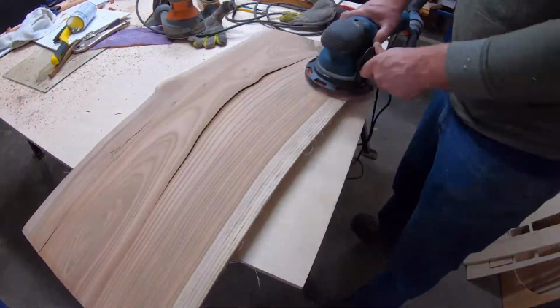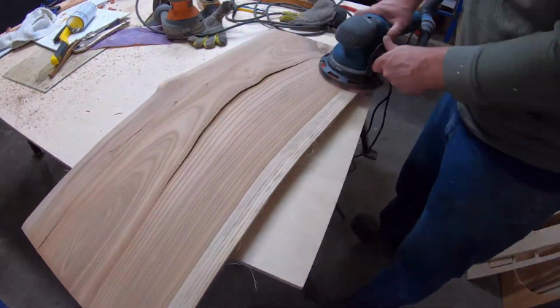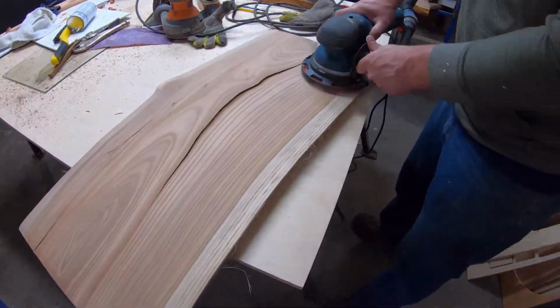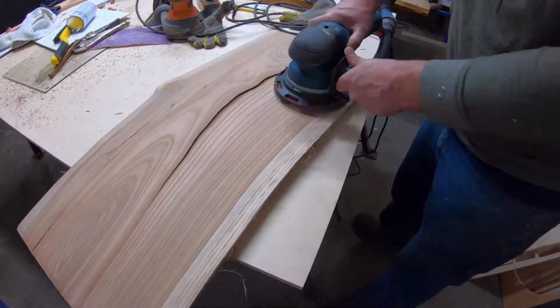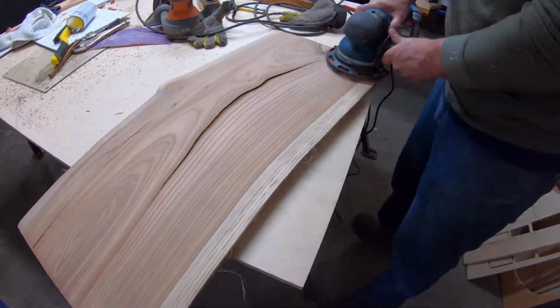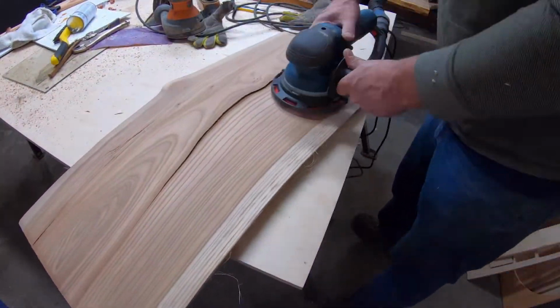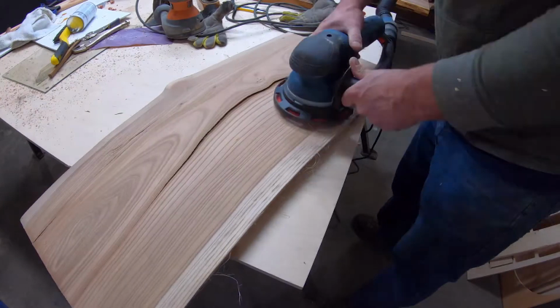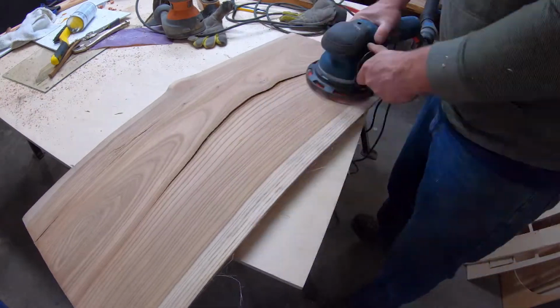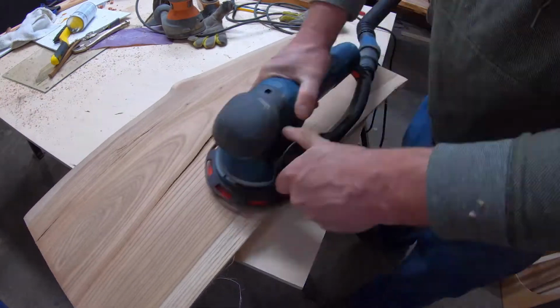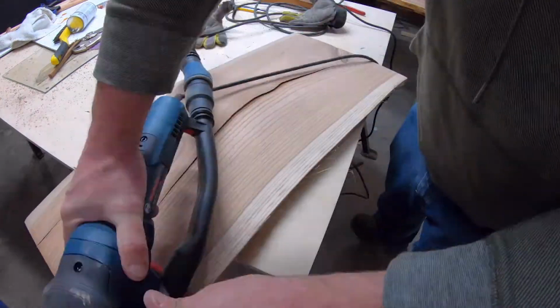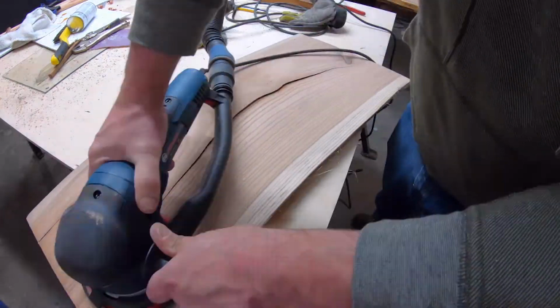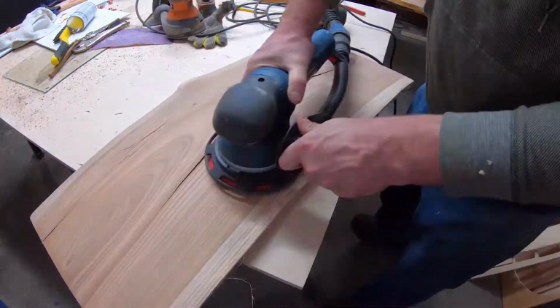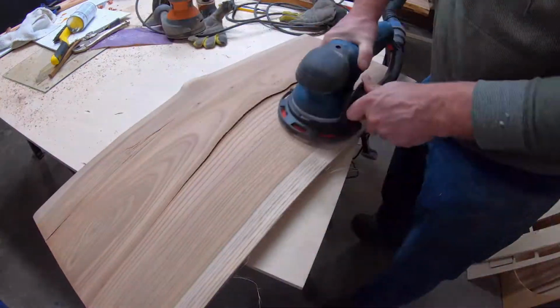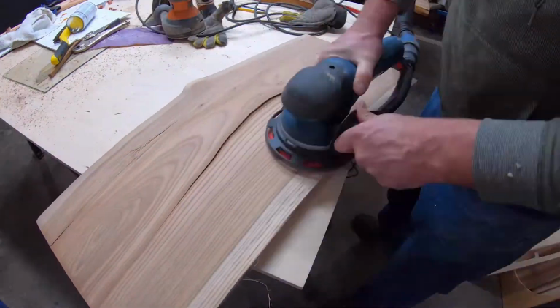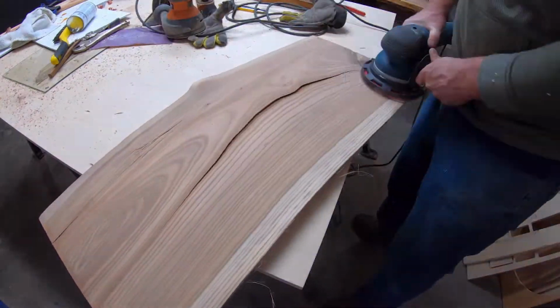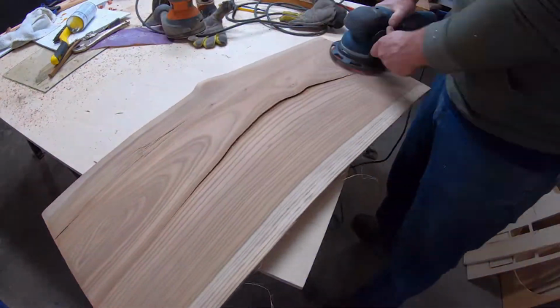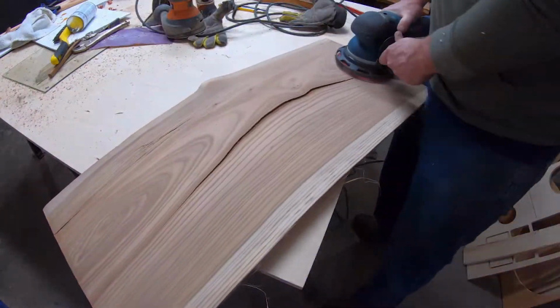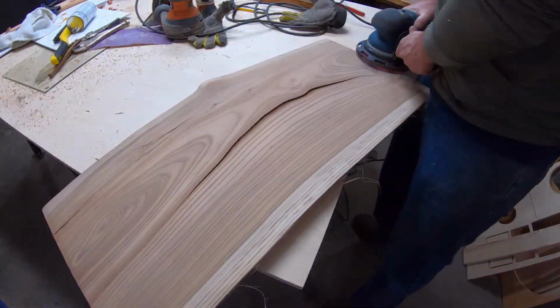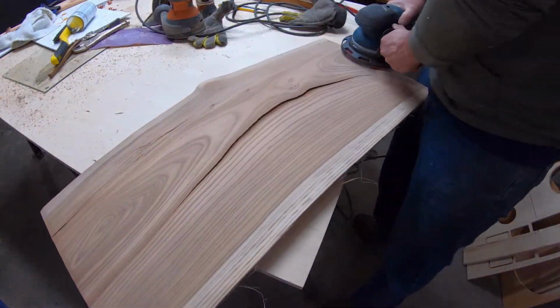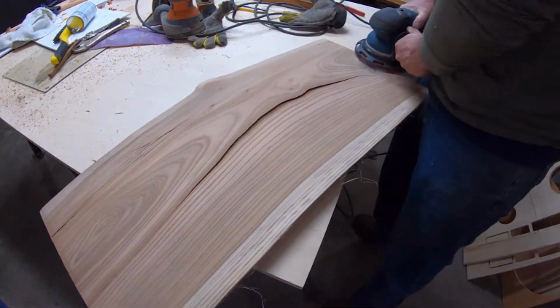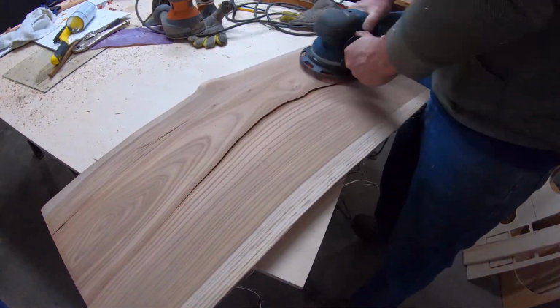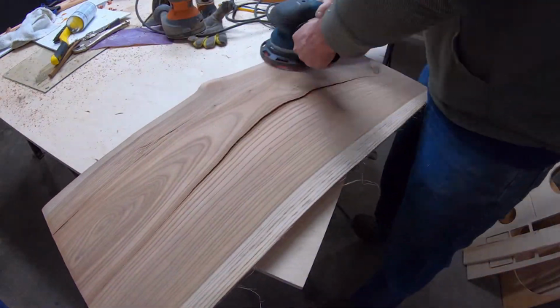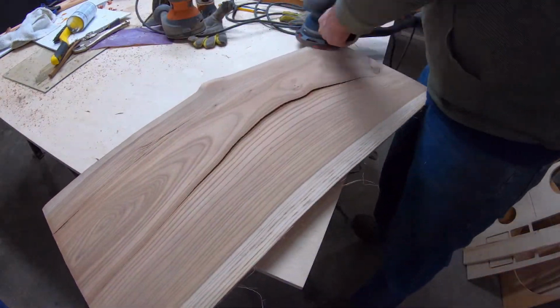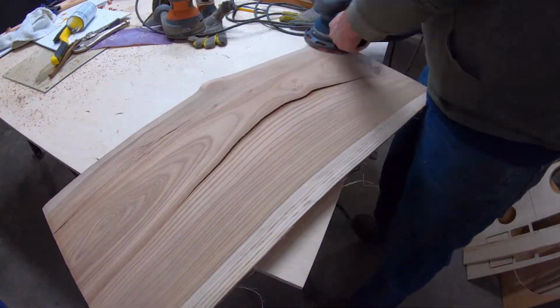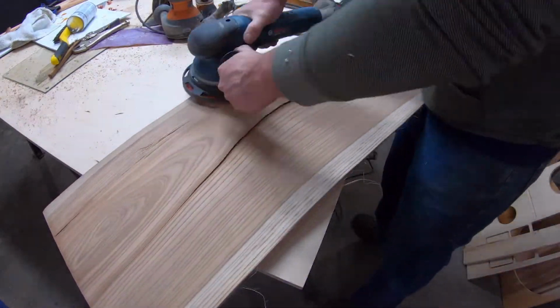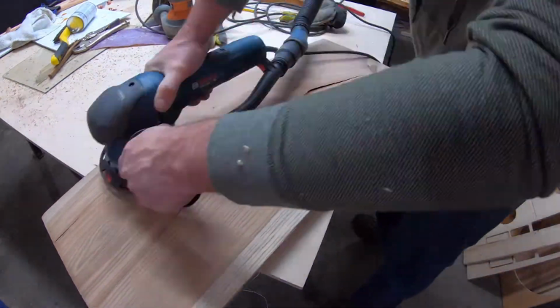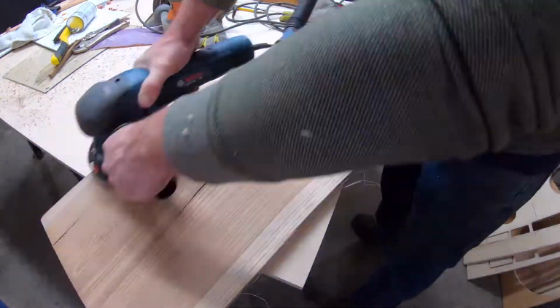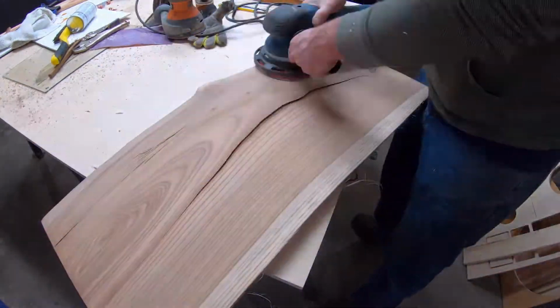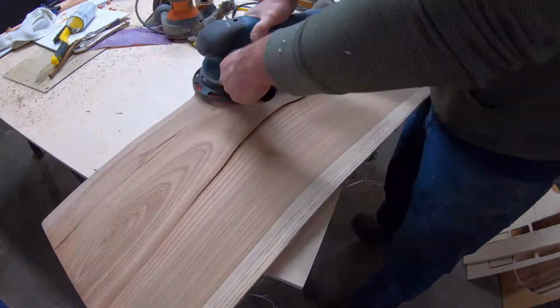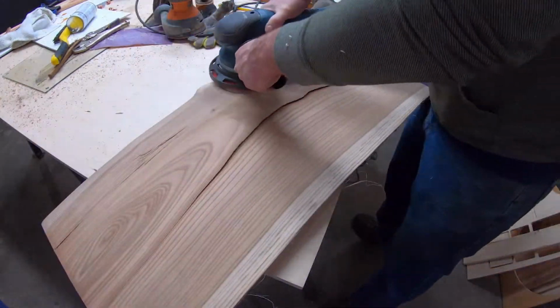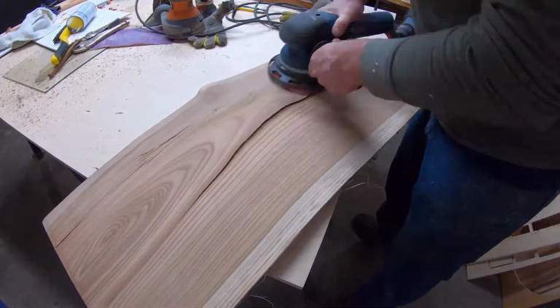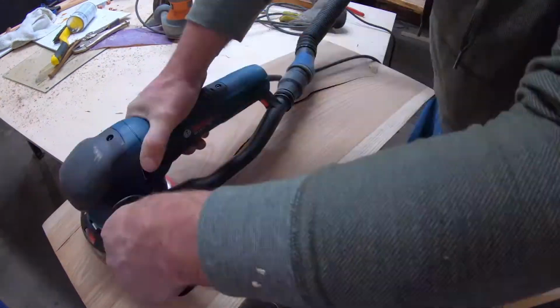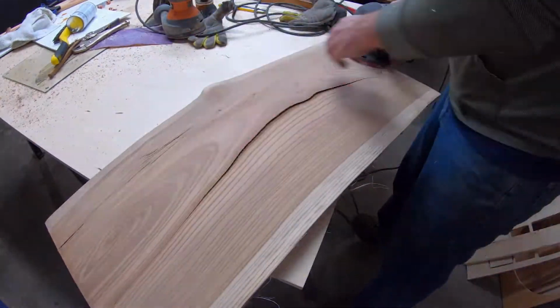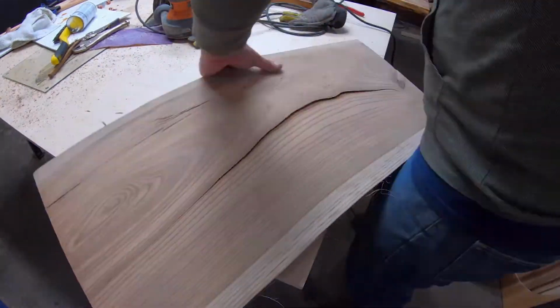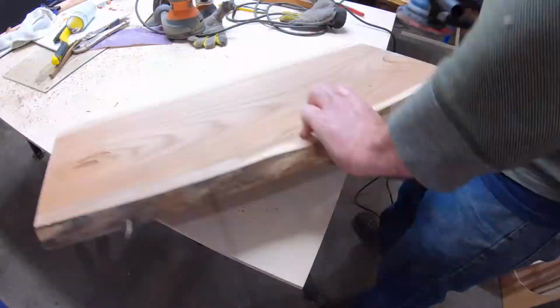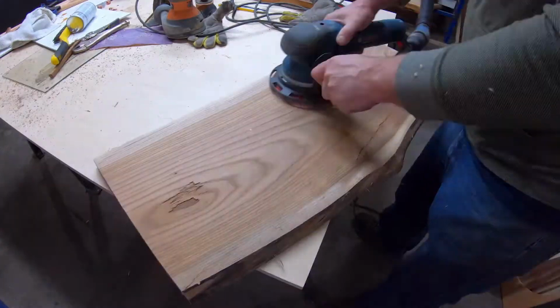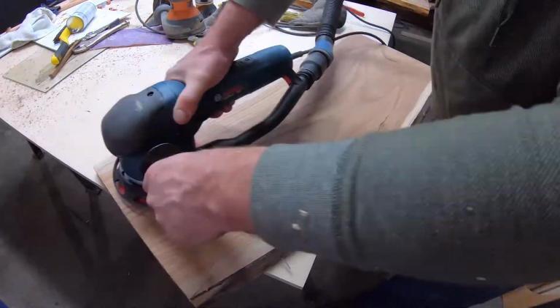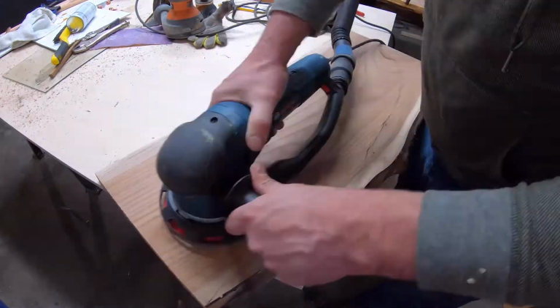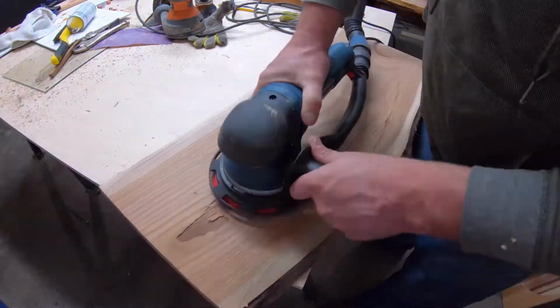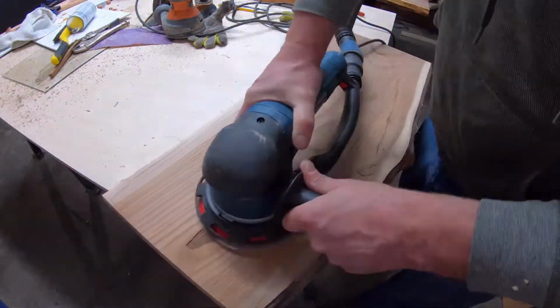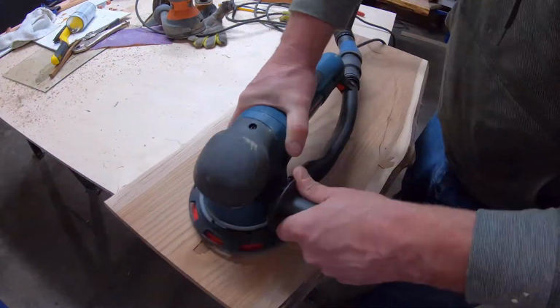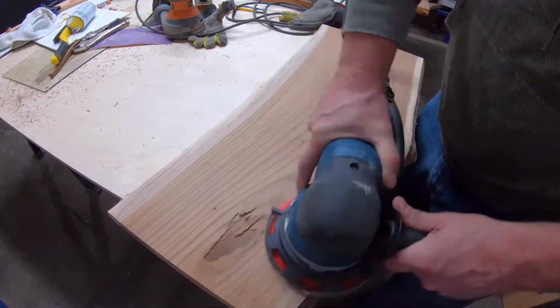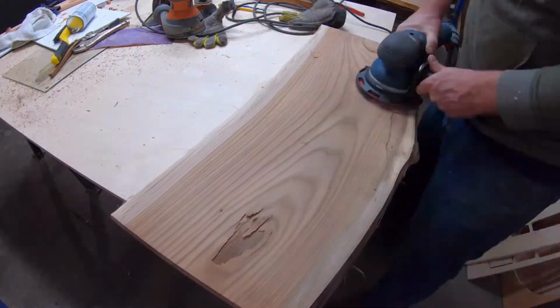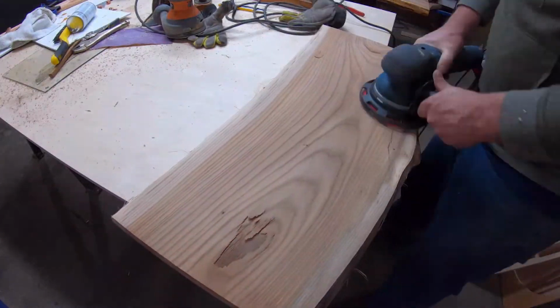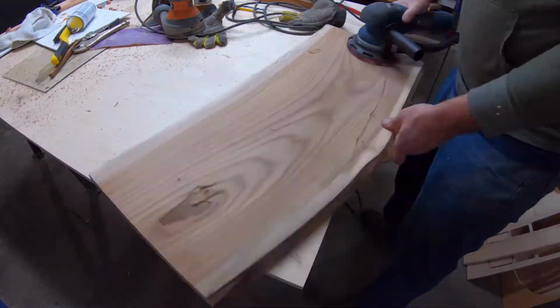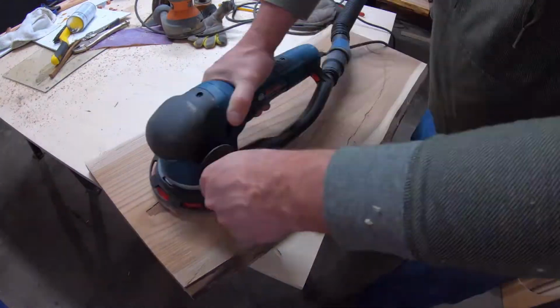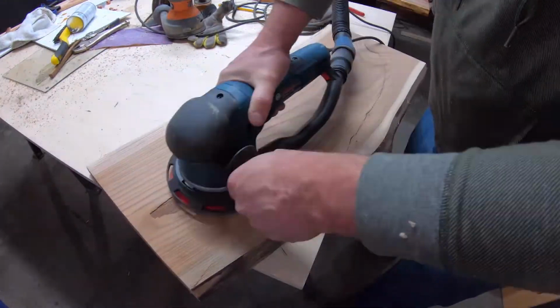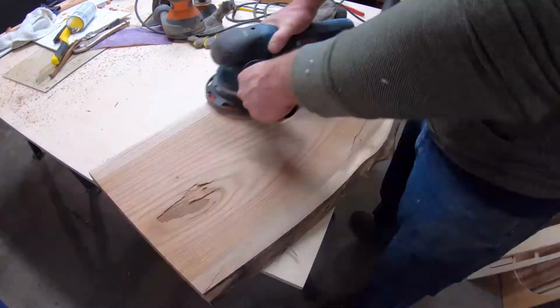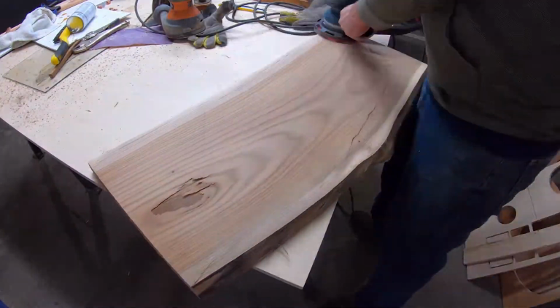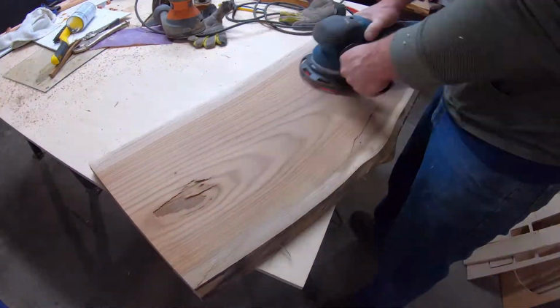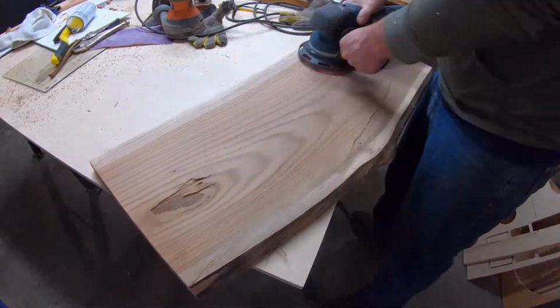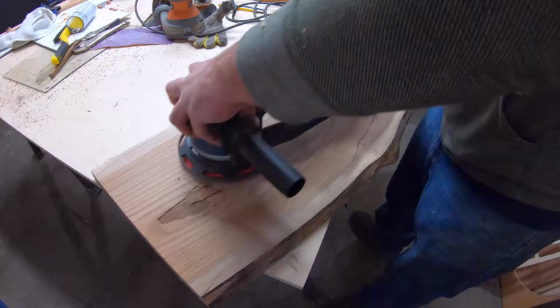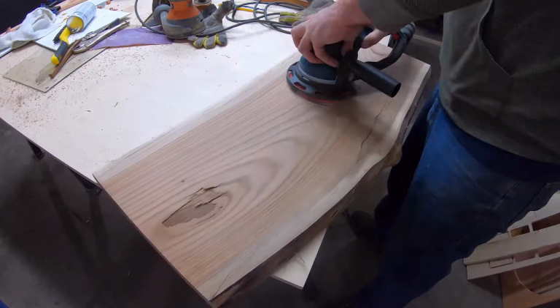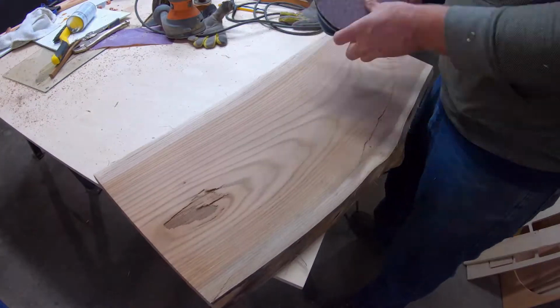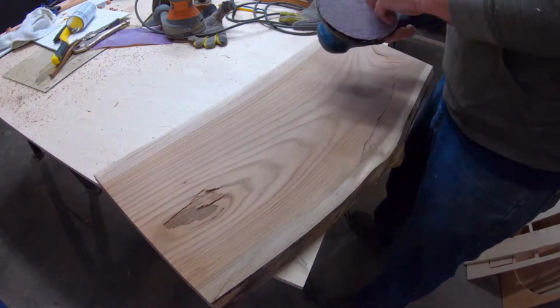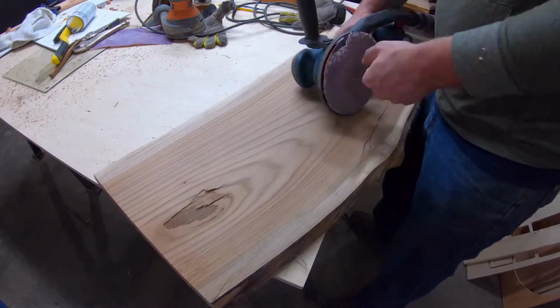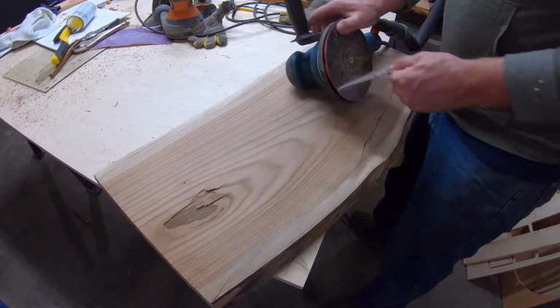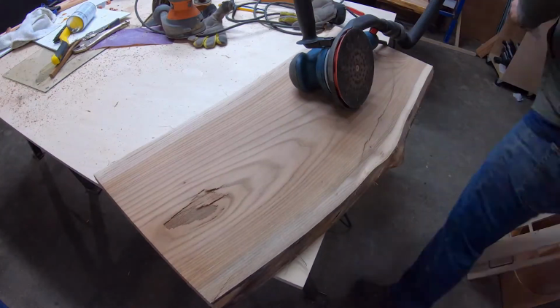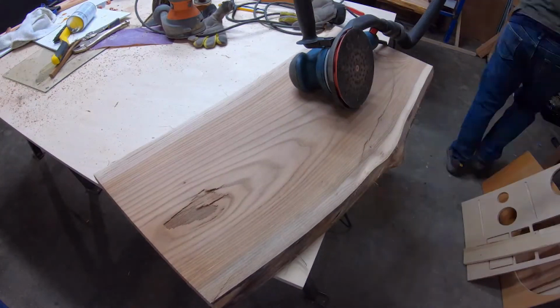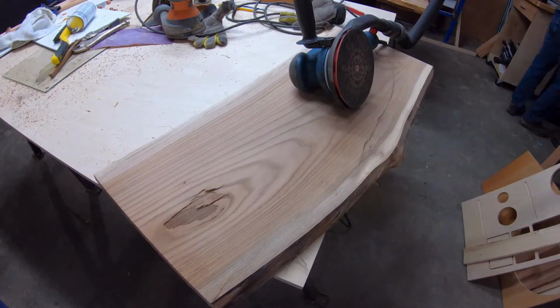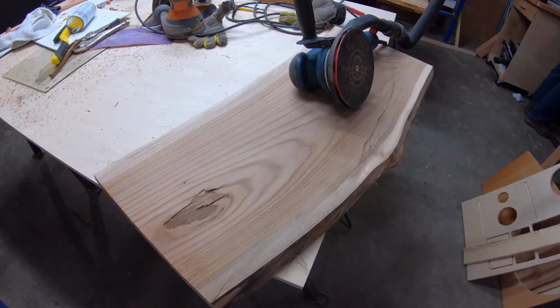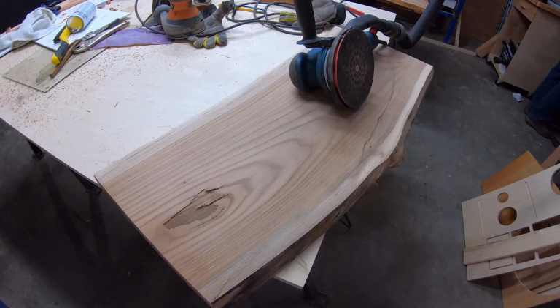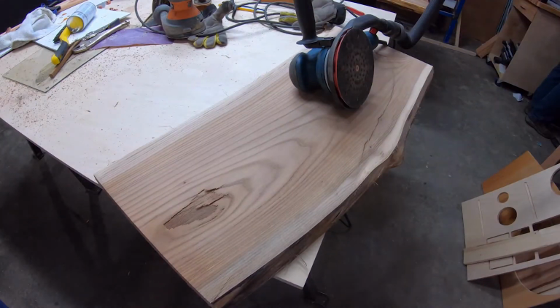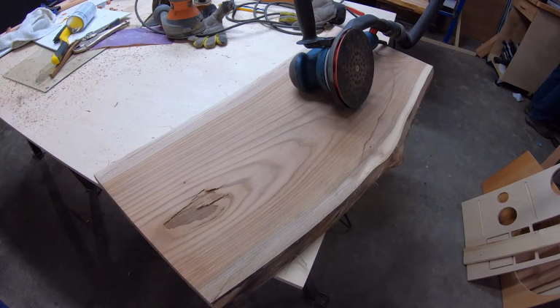That piece just happened to have a bunch of ring shake, but the ring shake didn't go to the ends, which made it perfect for filling with epoxy.